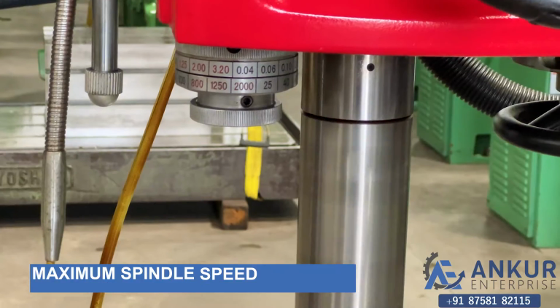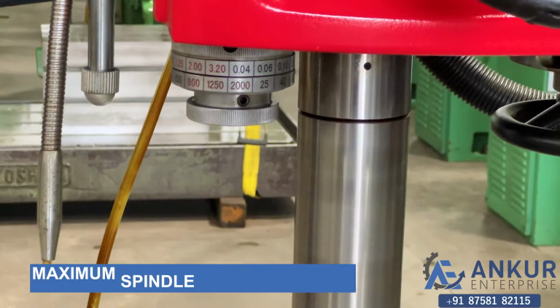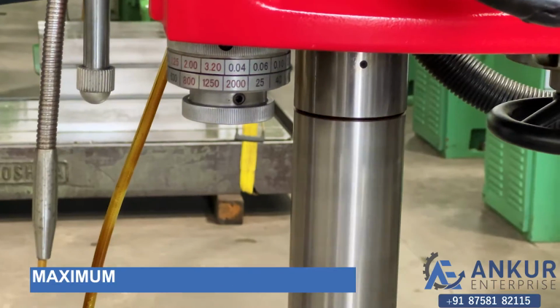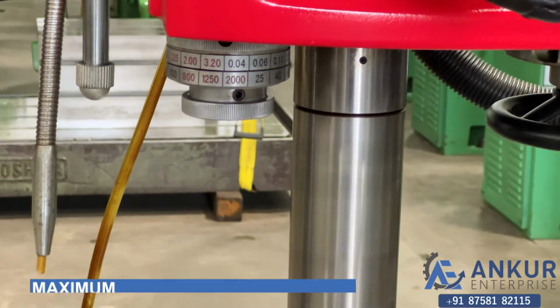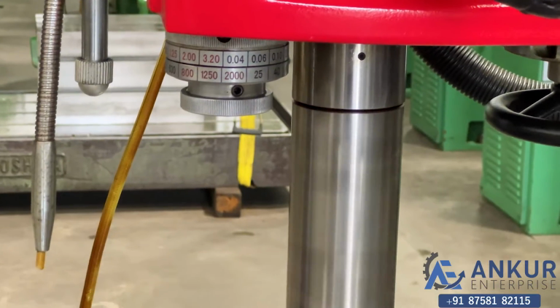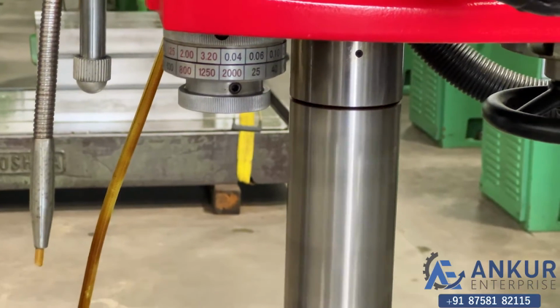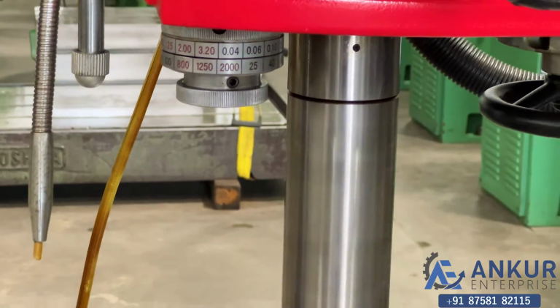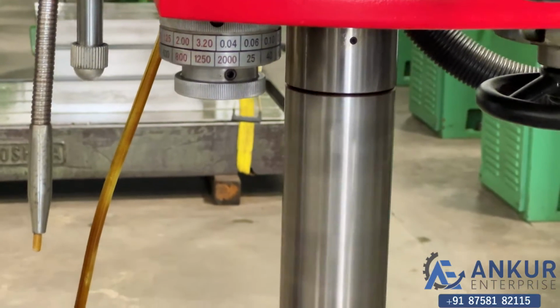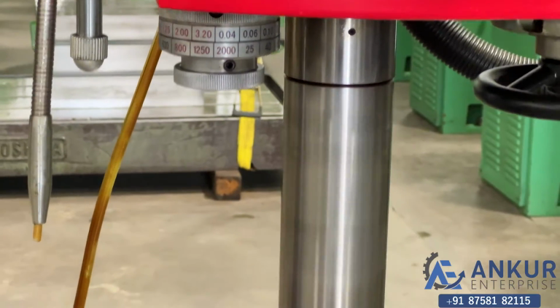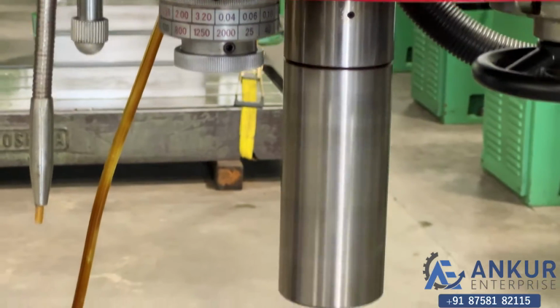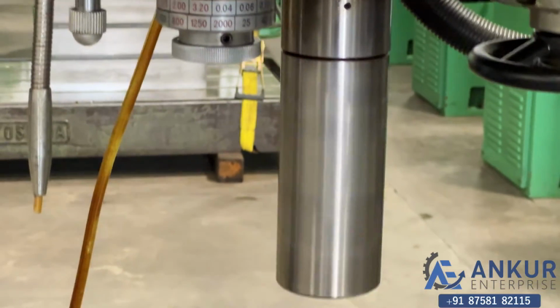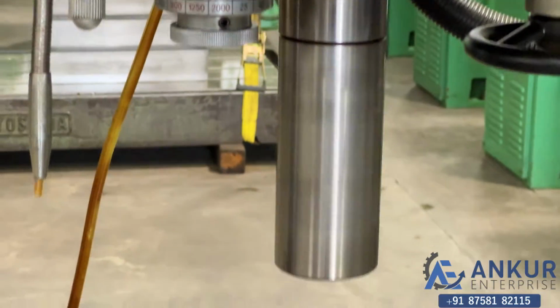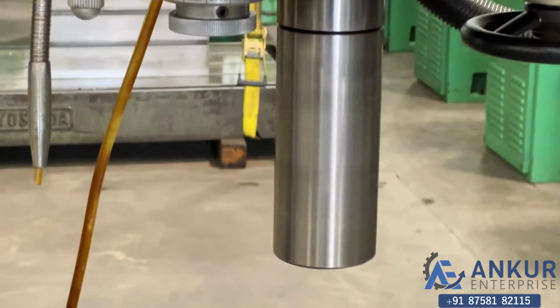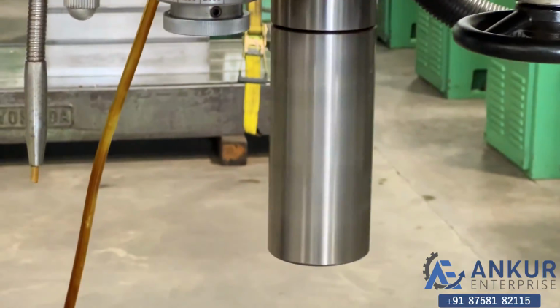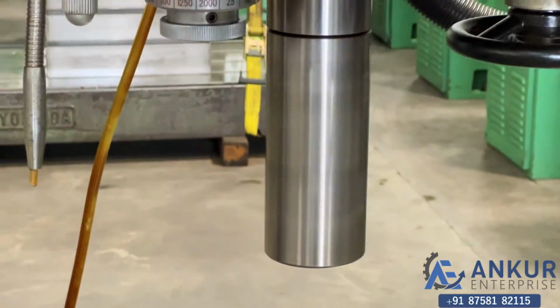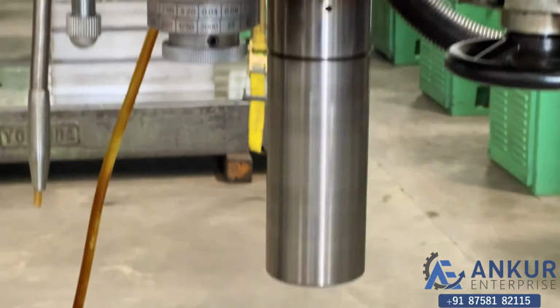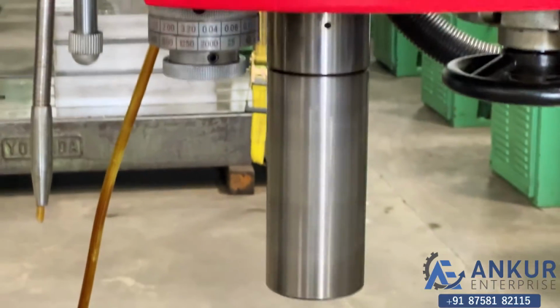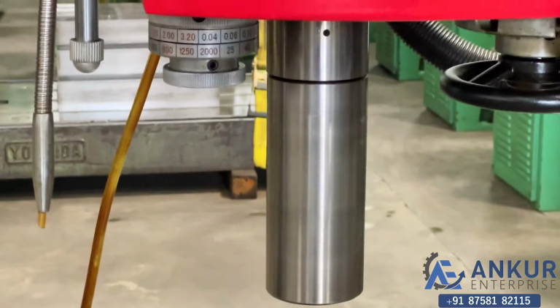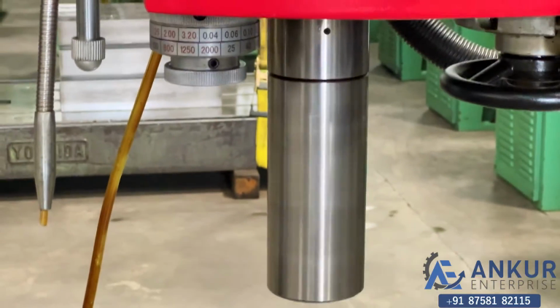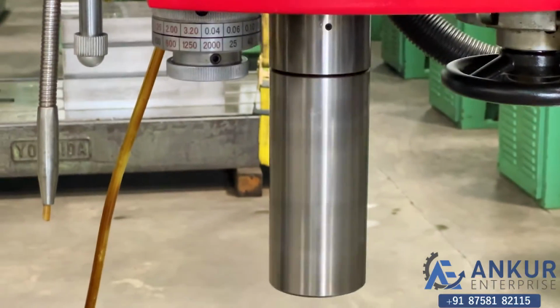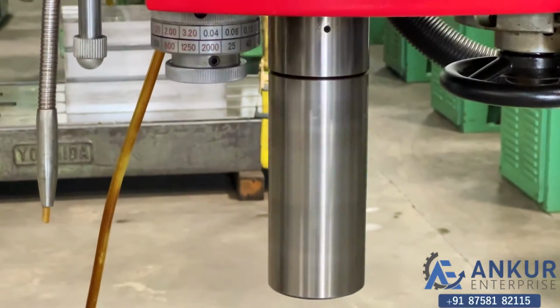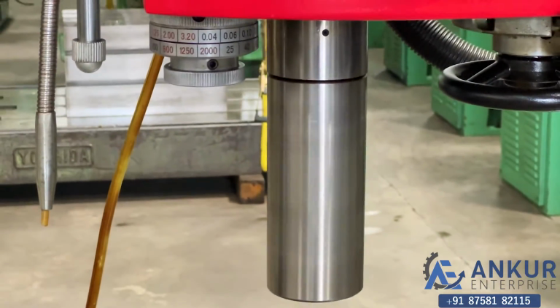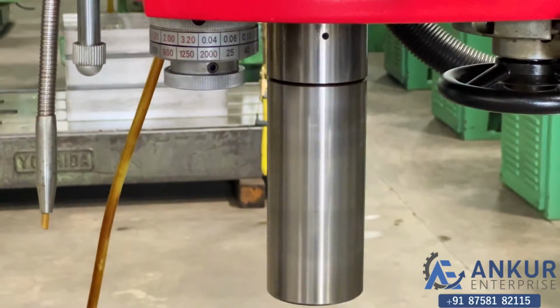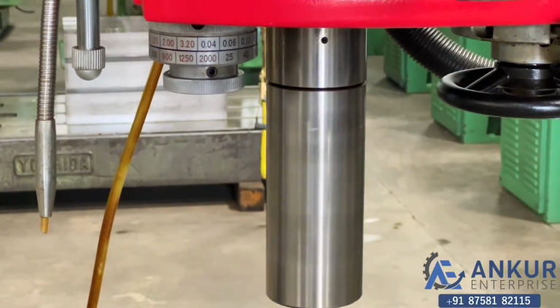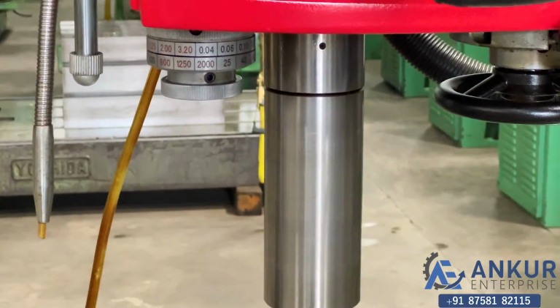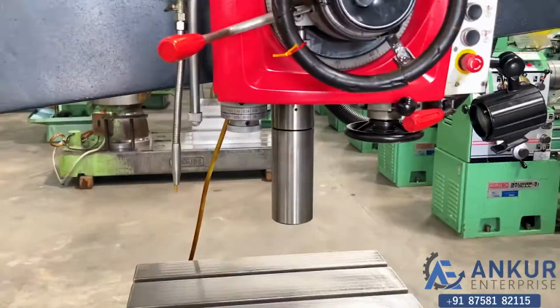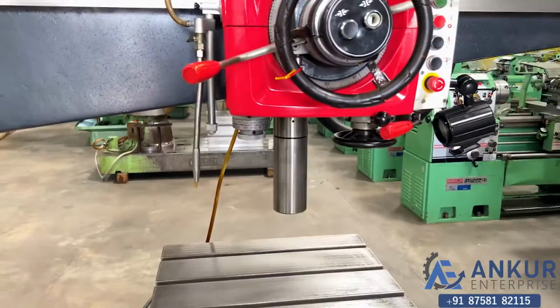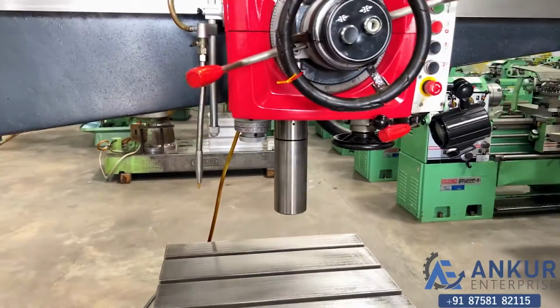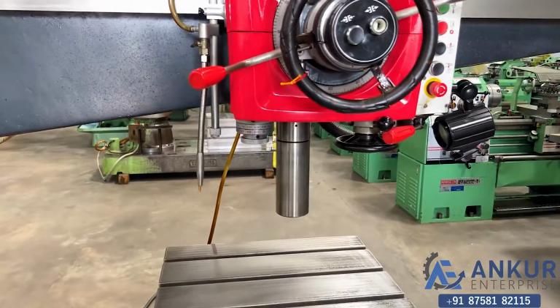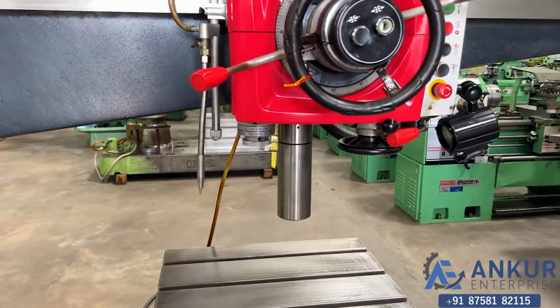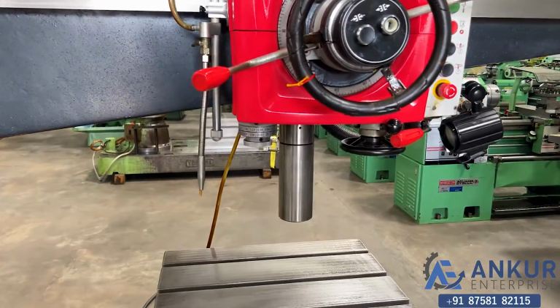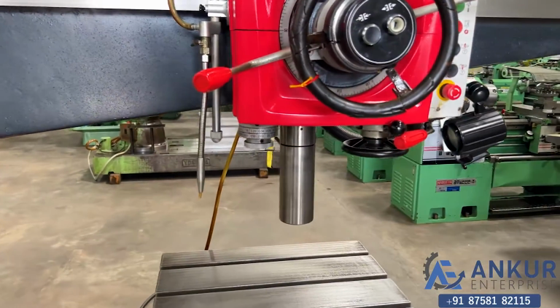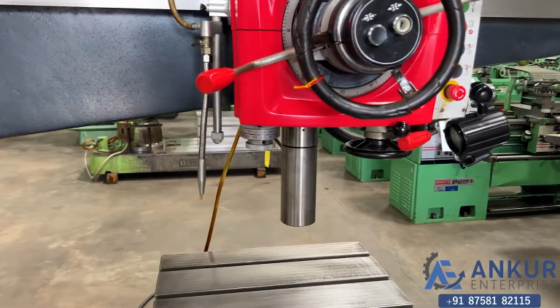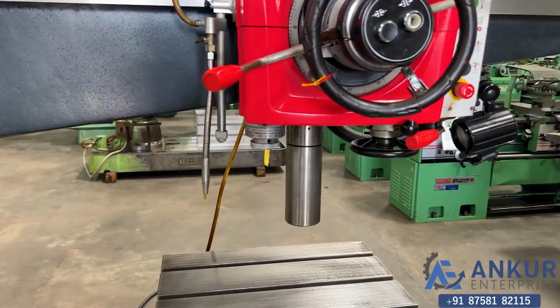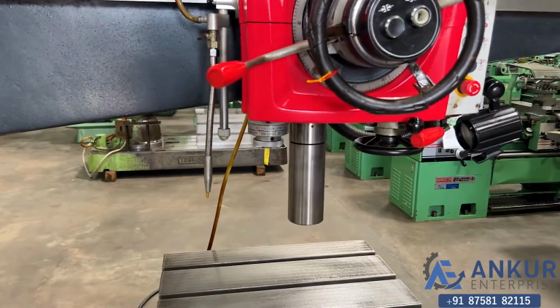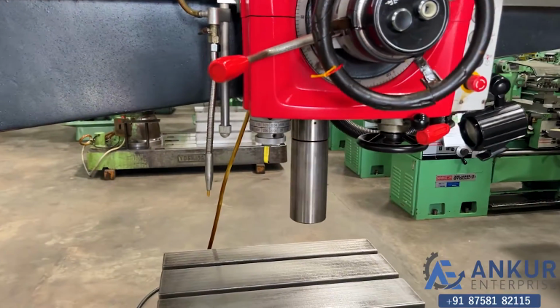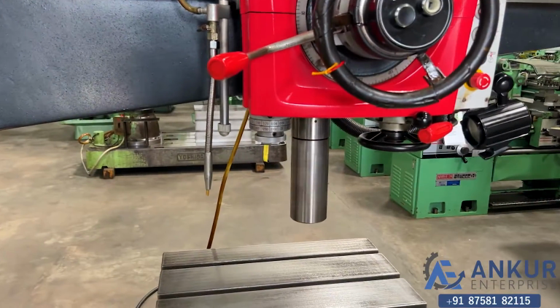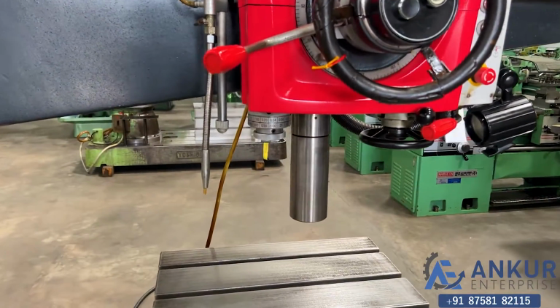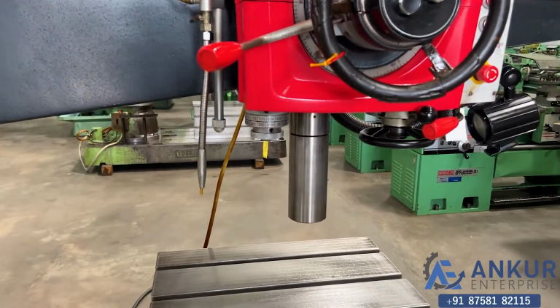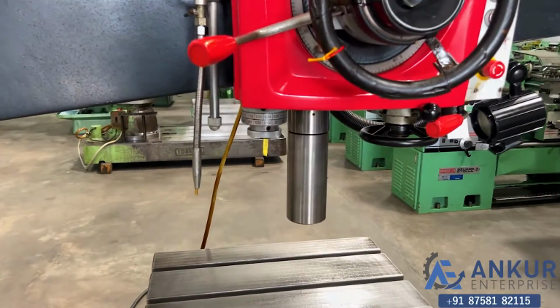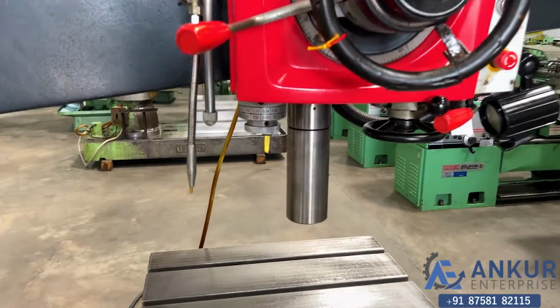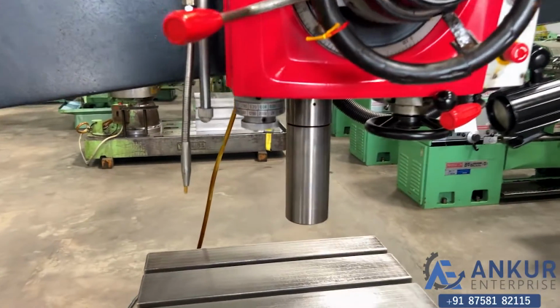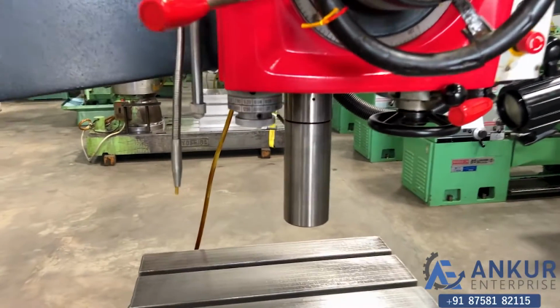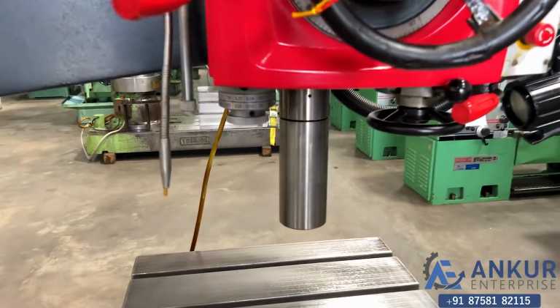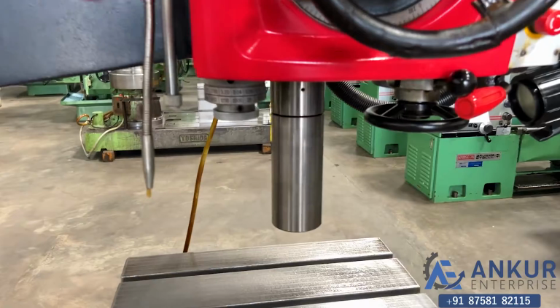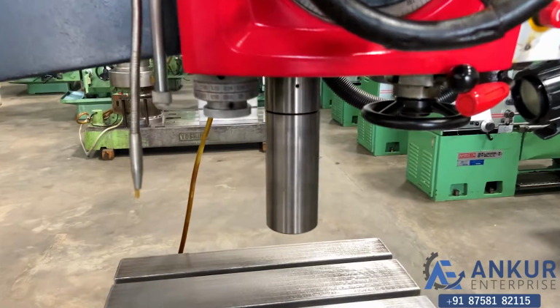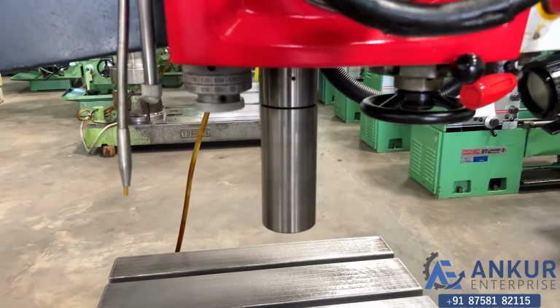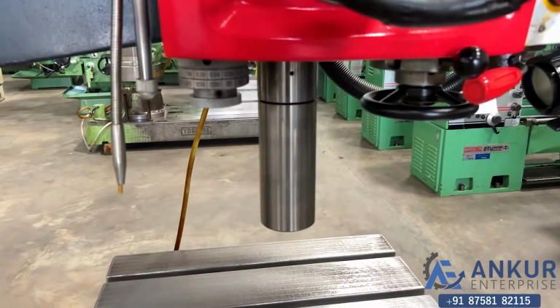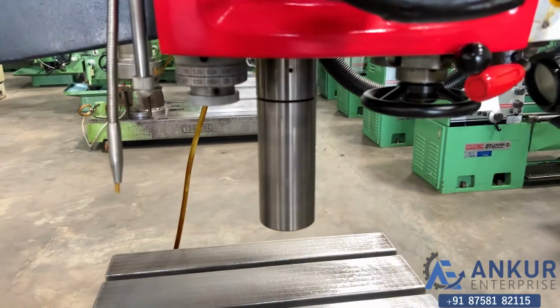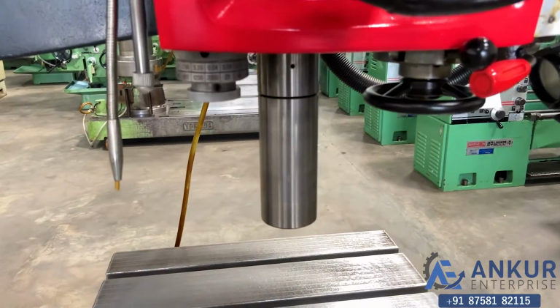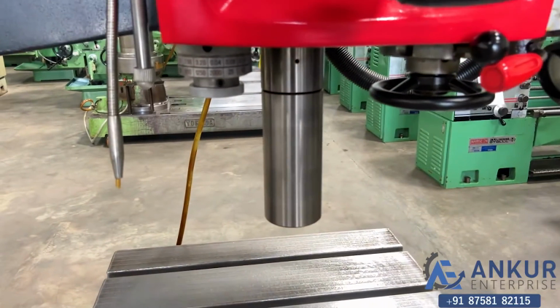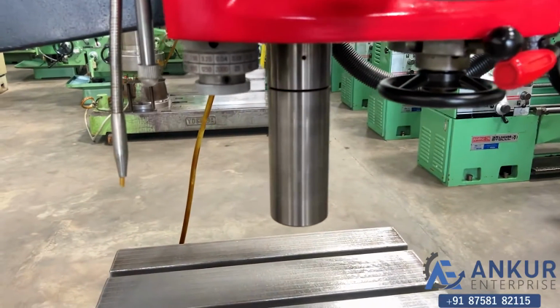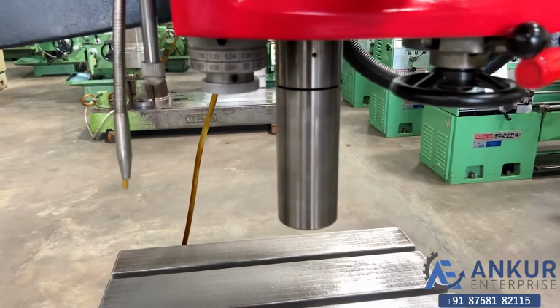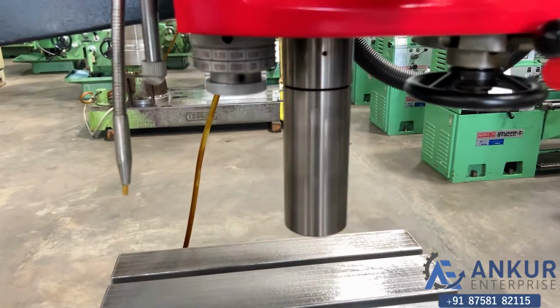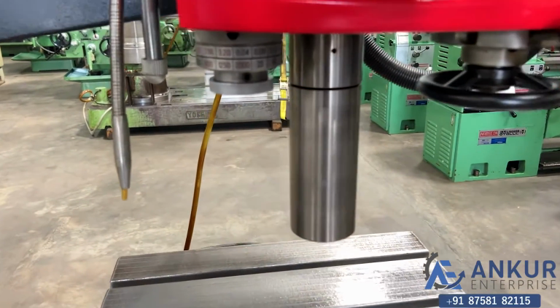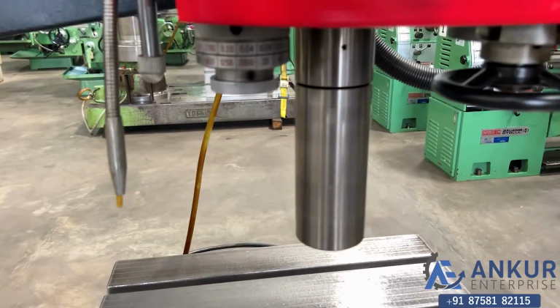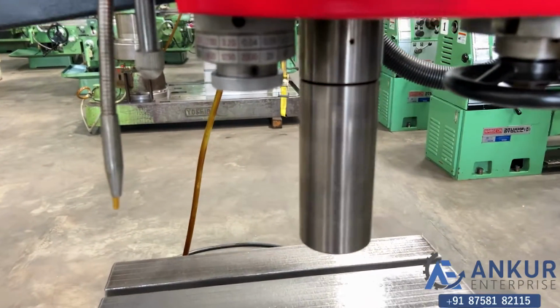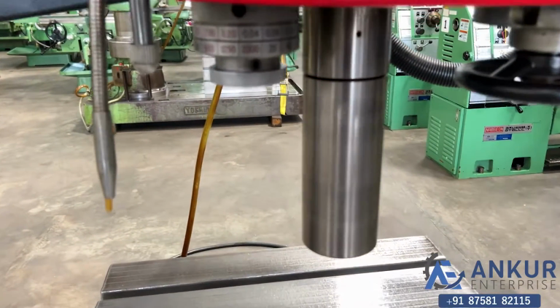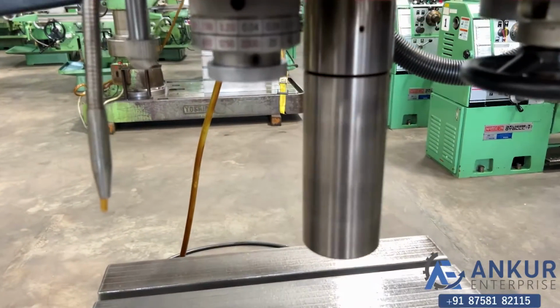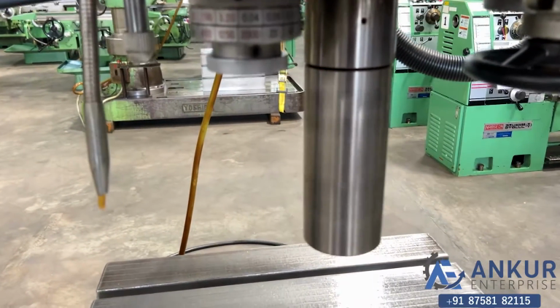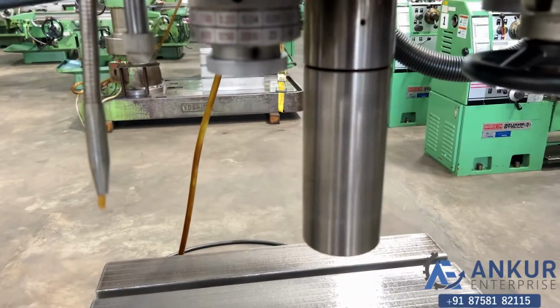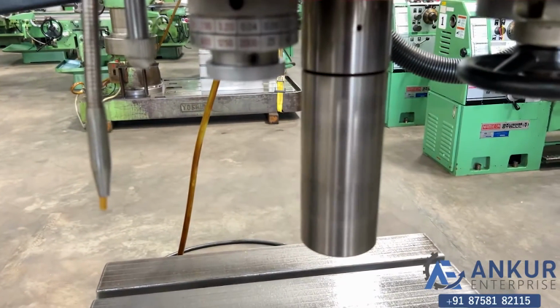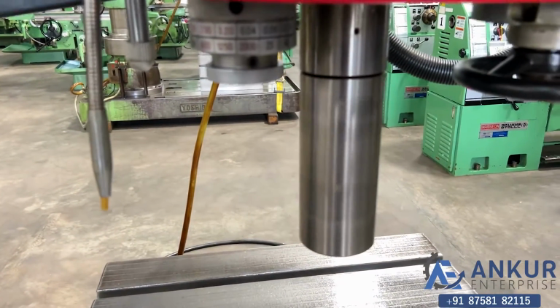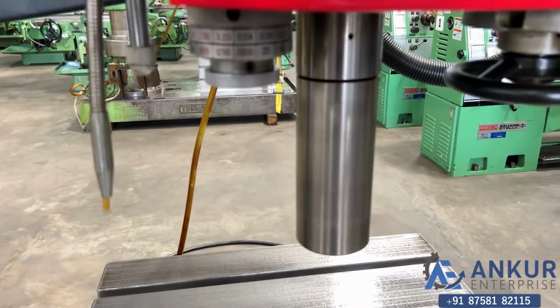As you can hear, there is no noise at all even at its high RPM — the spindle is completely silent.